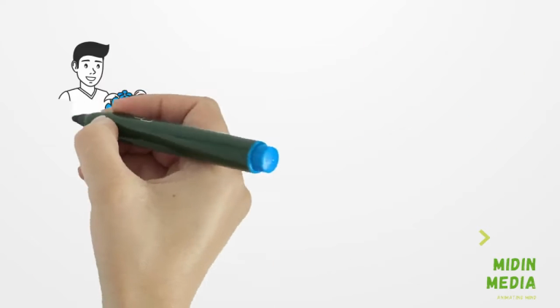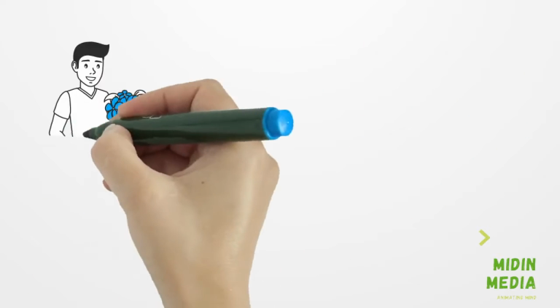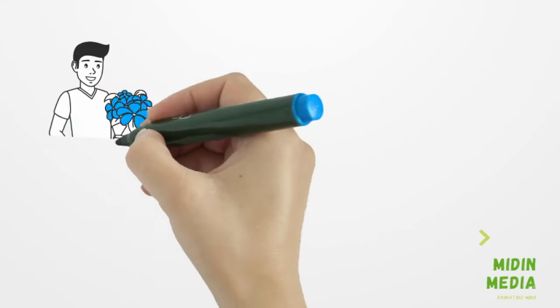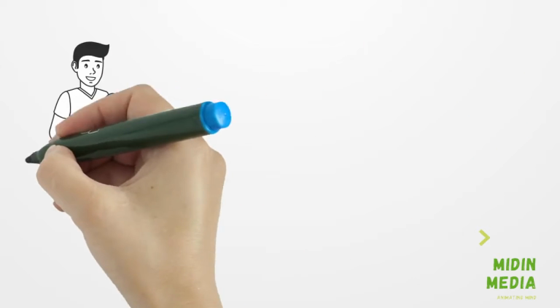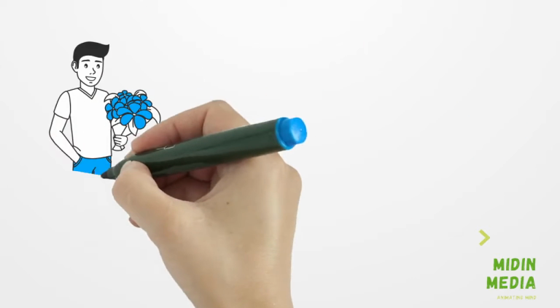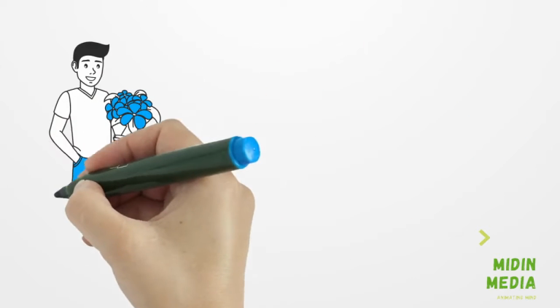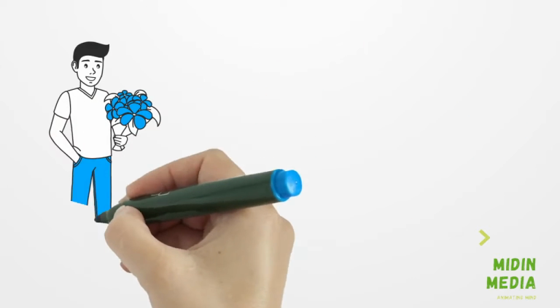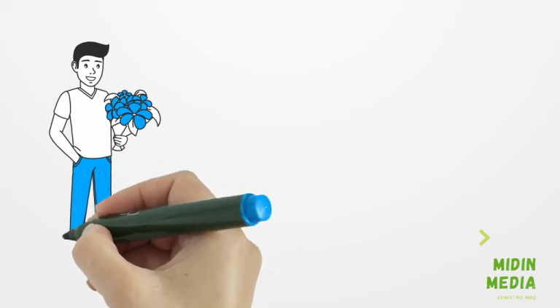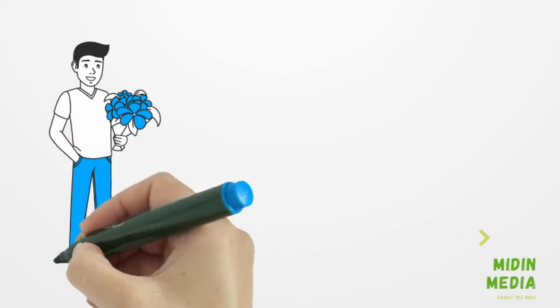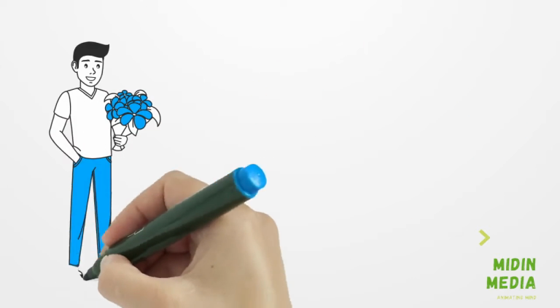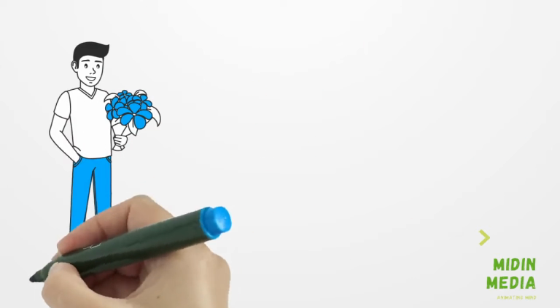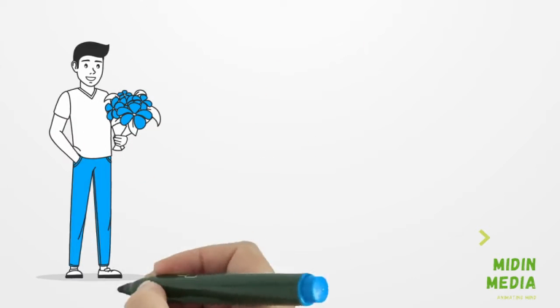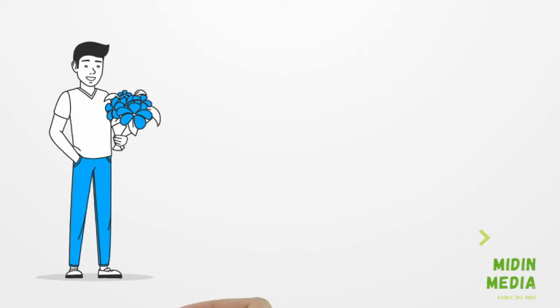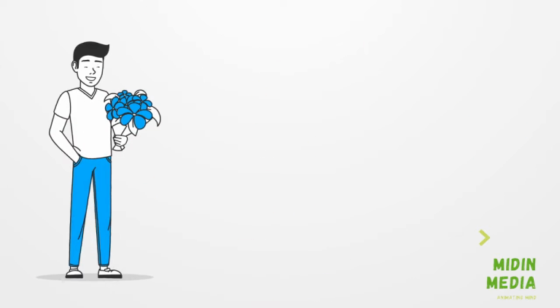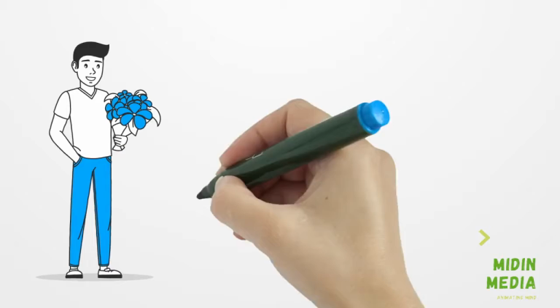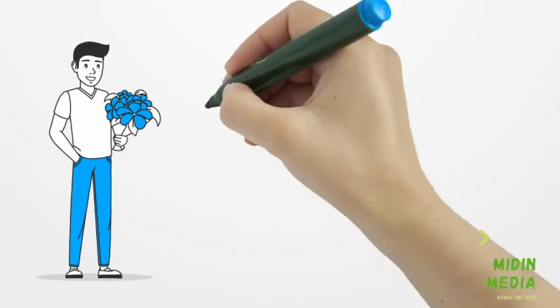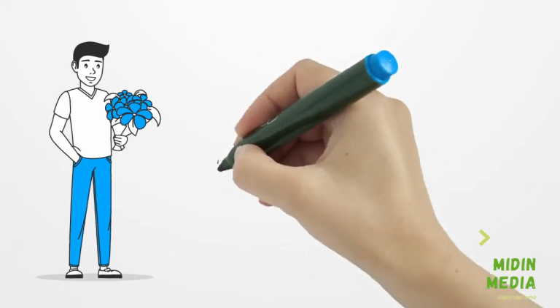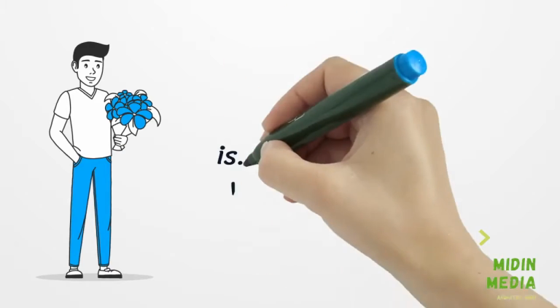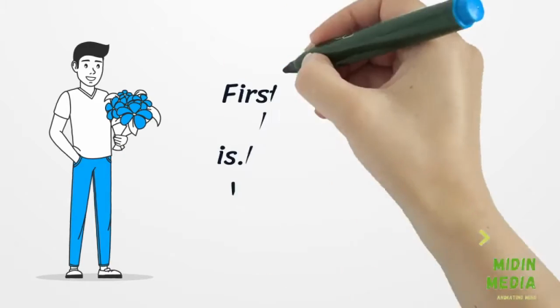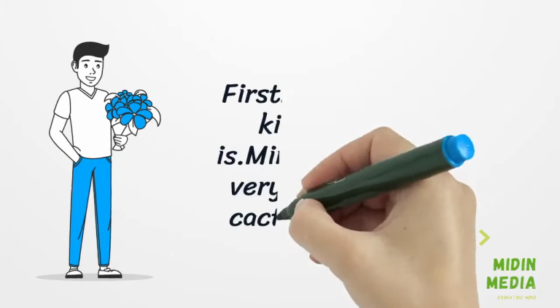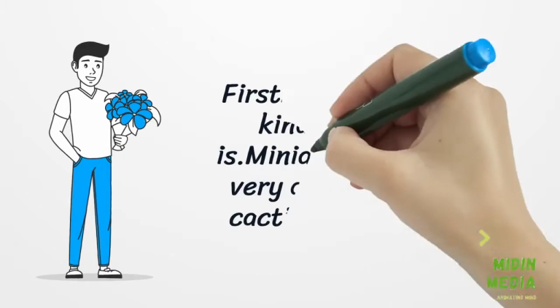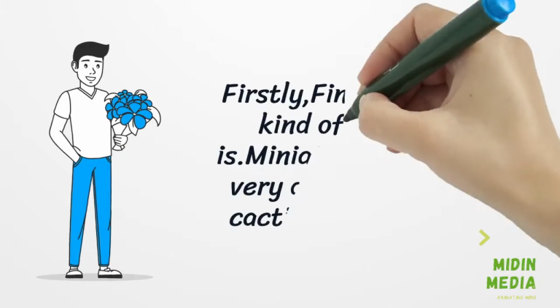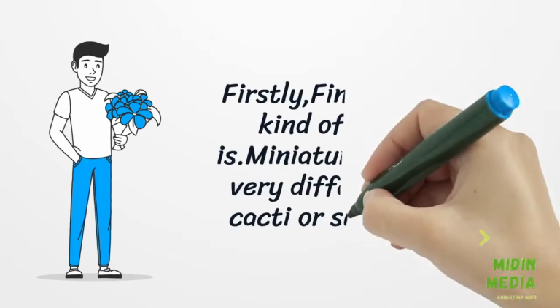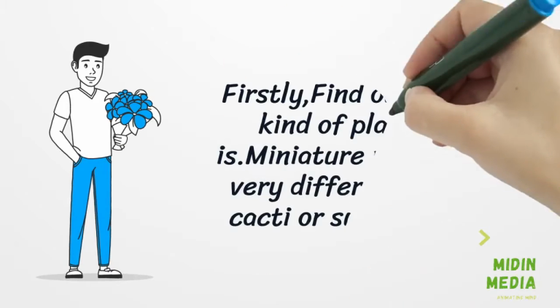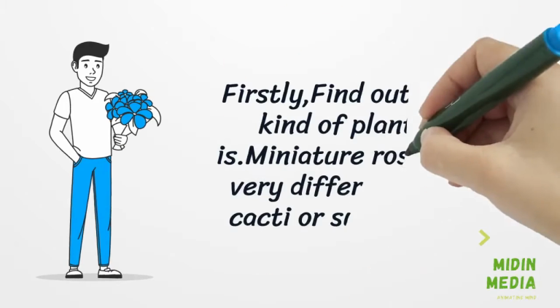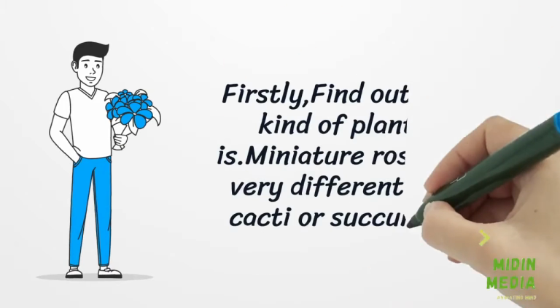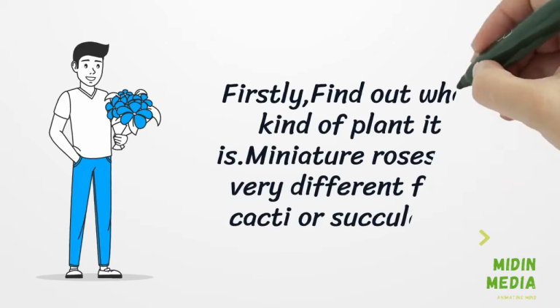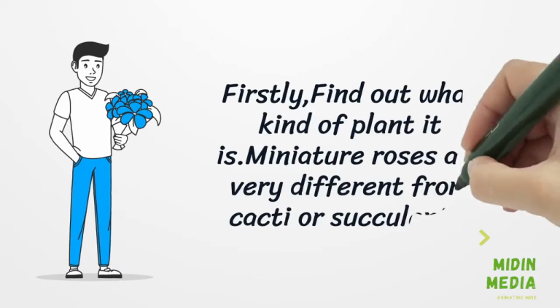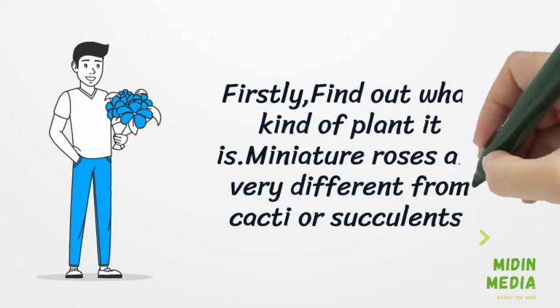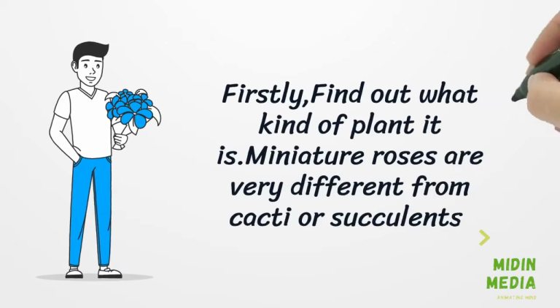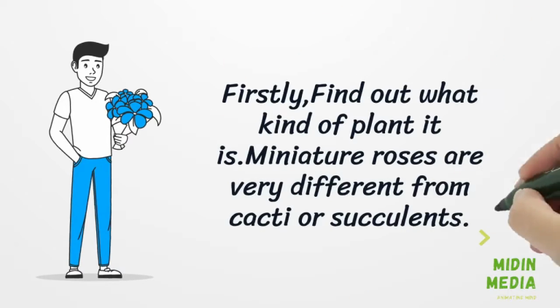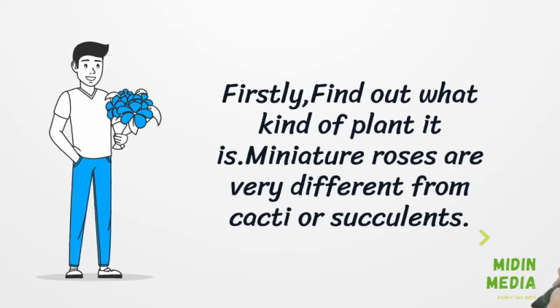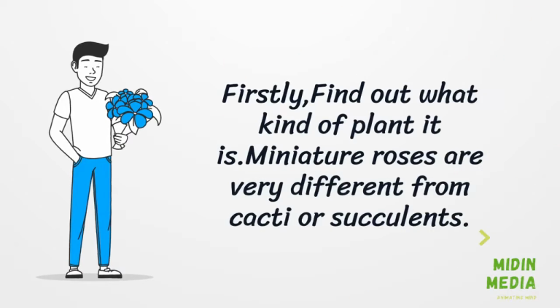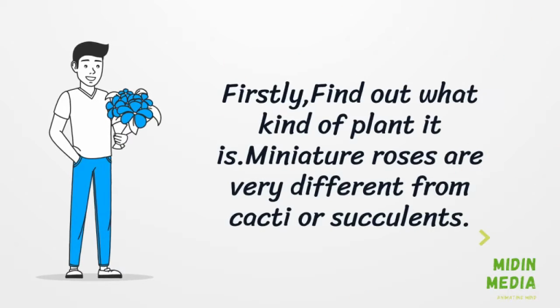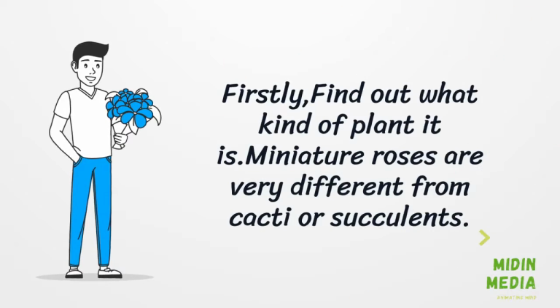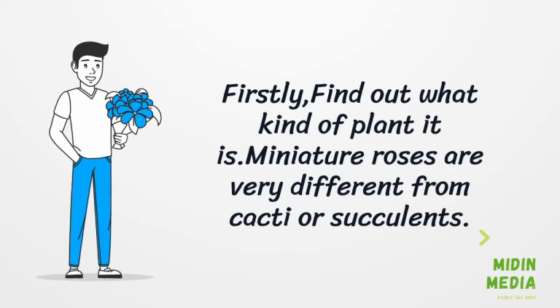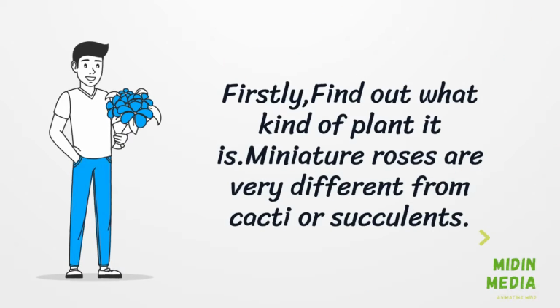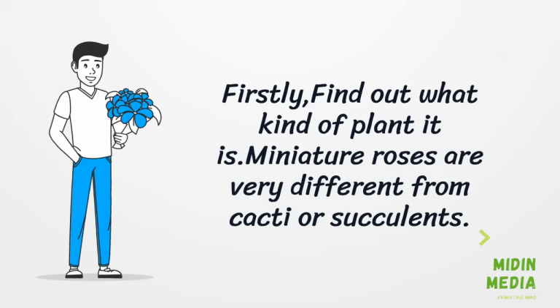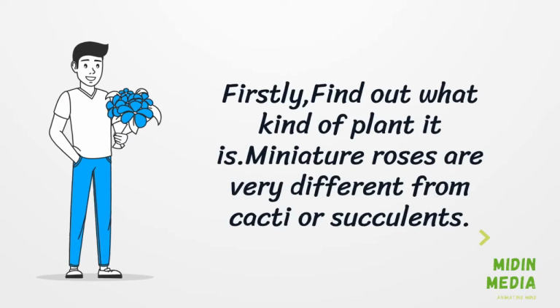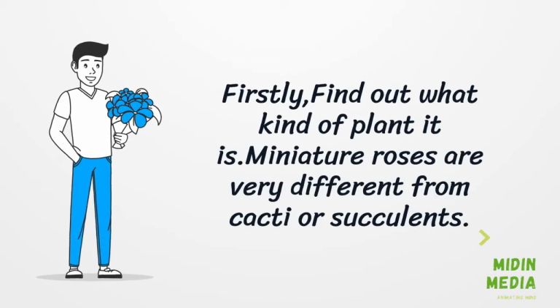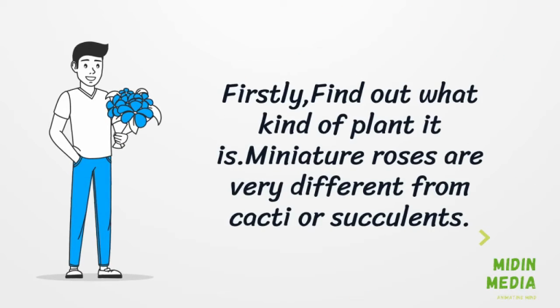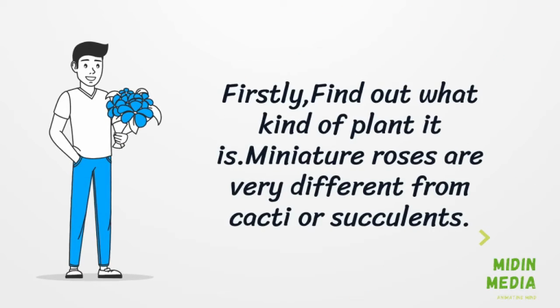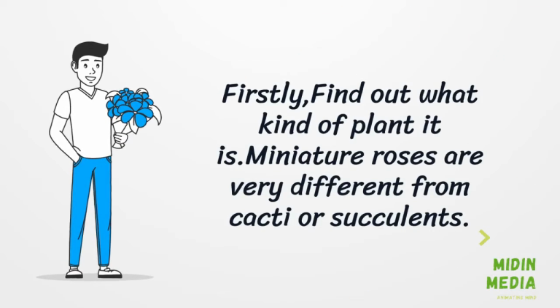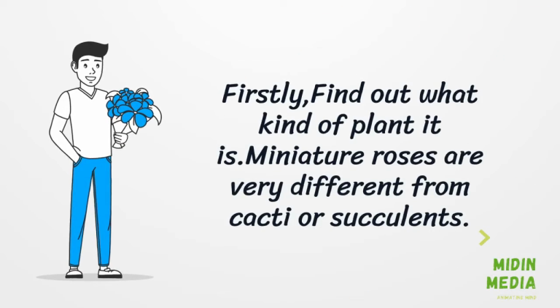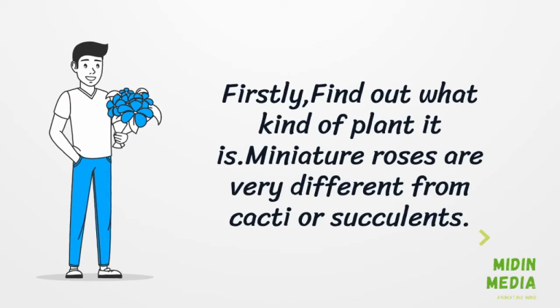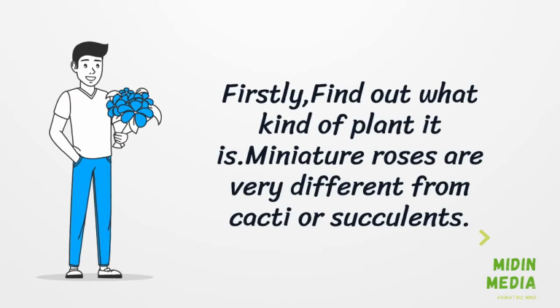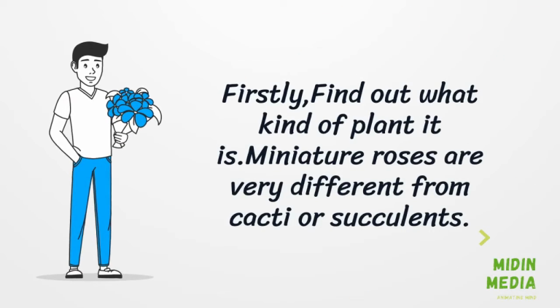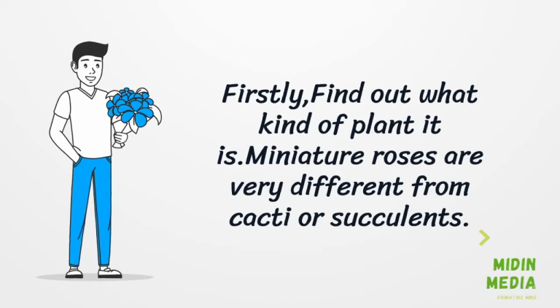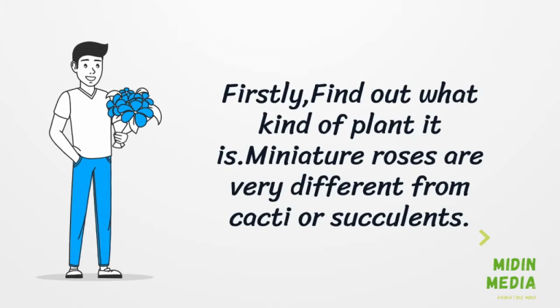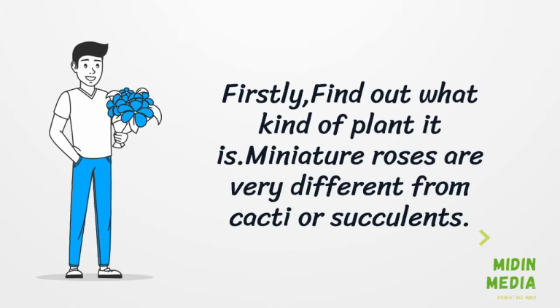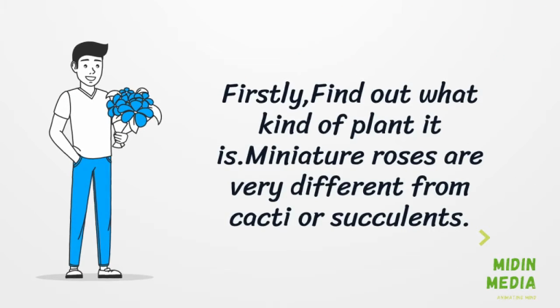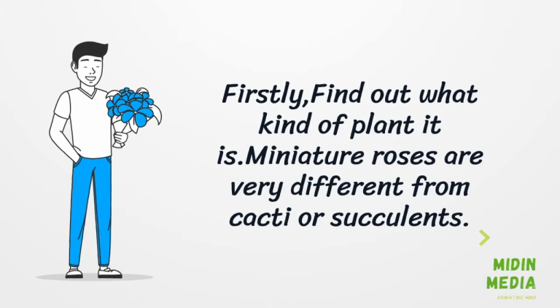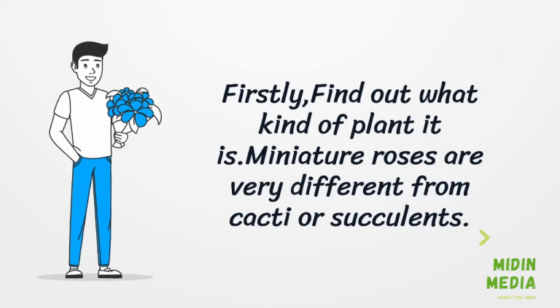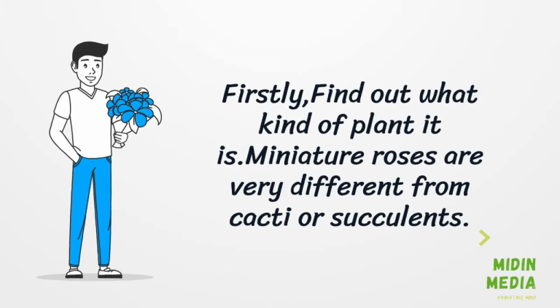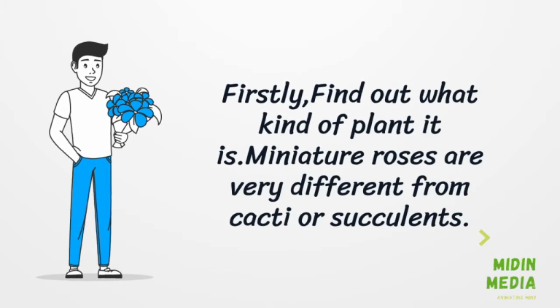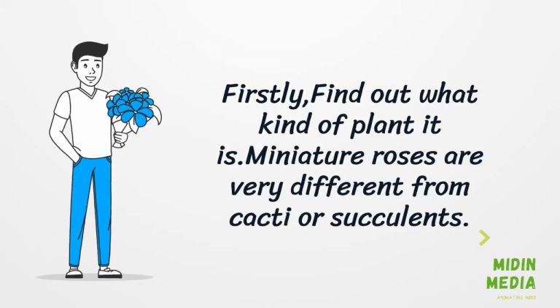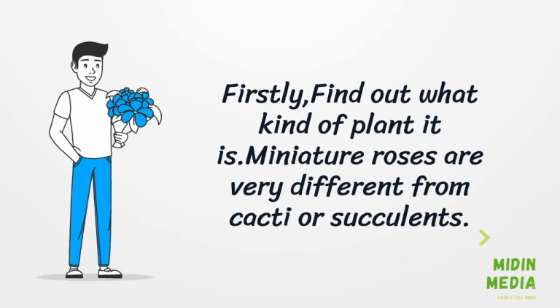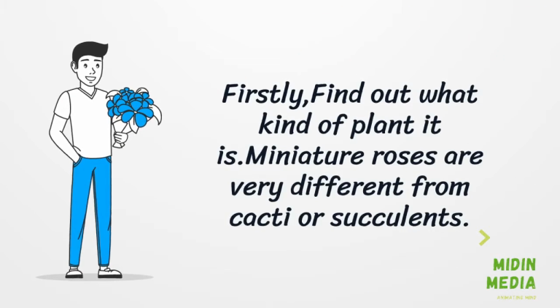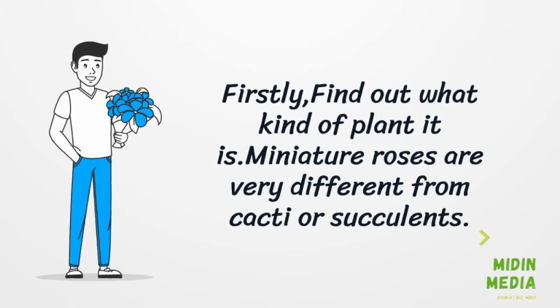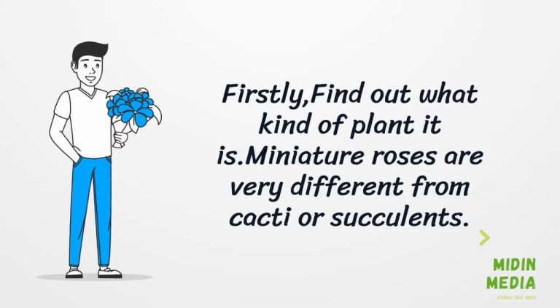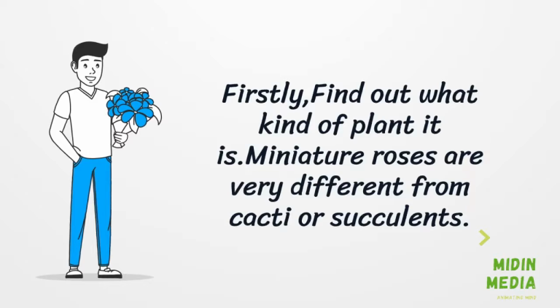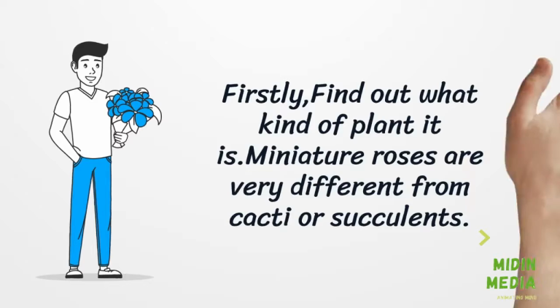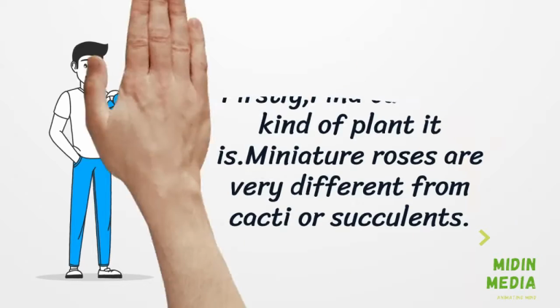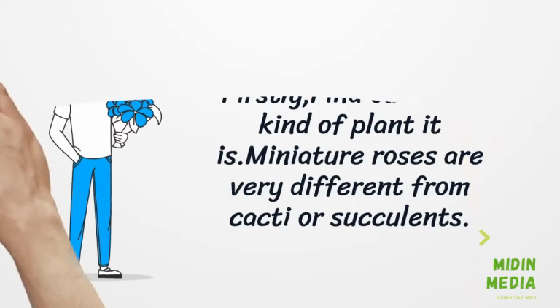Step 1: Find out what kind of plant it is. Miniature roses are very different from cacti or succulents, so identifying your plant is the essential first step.